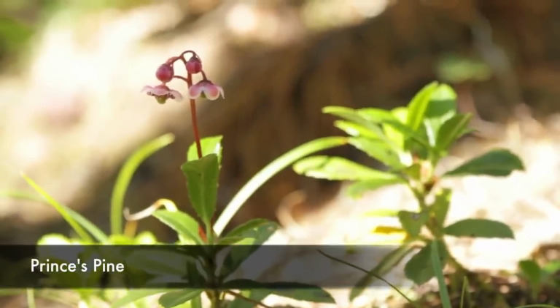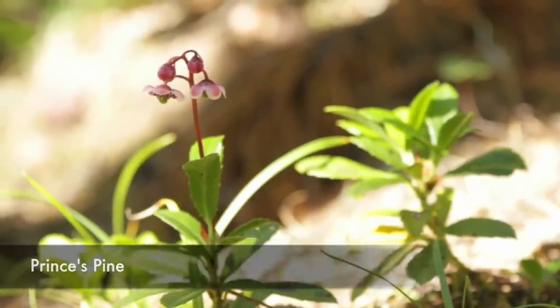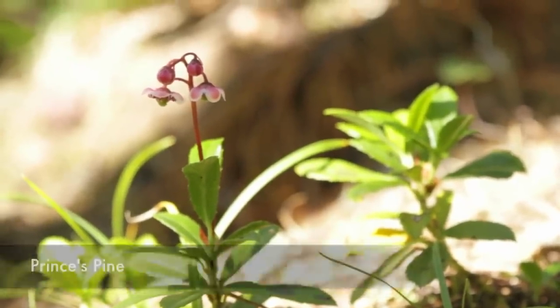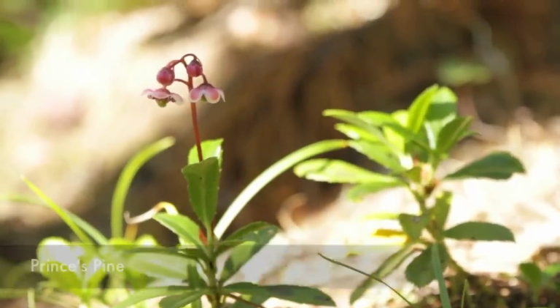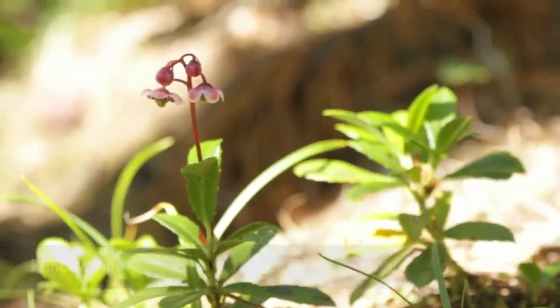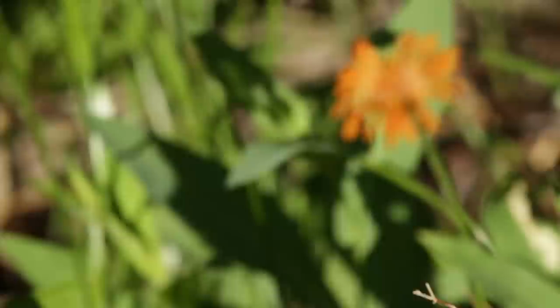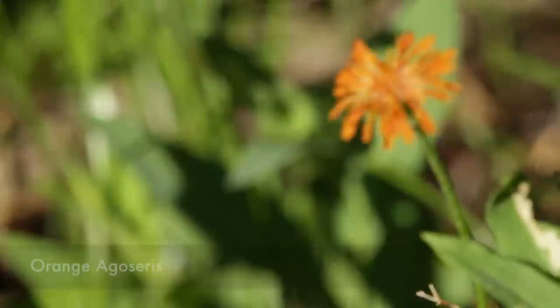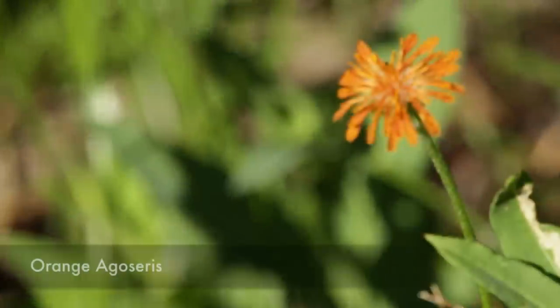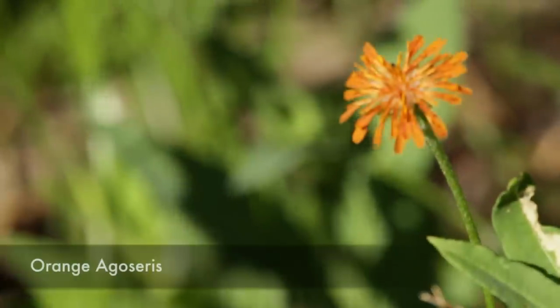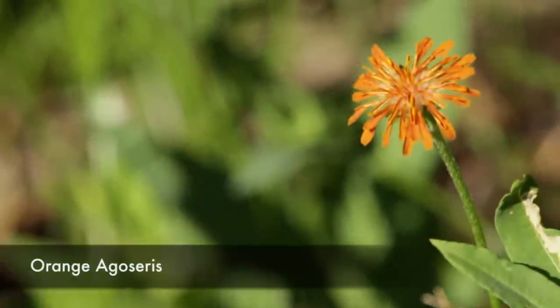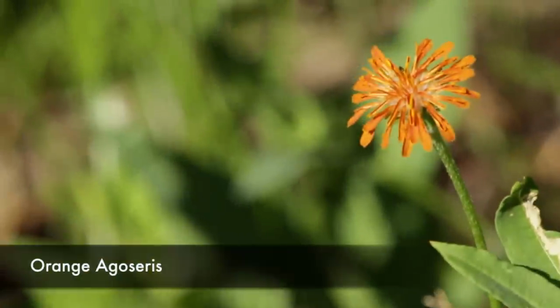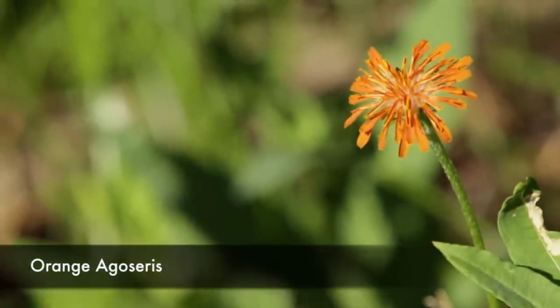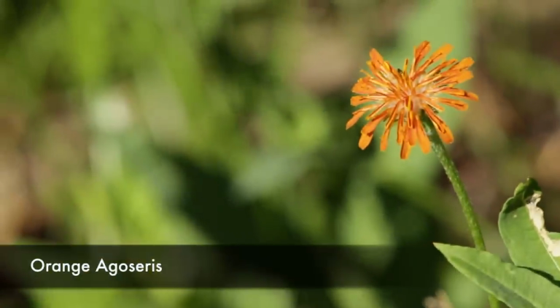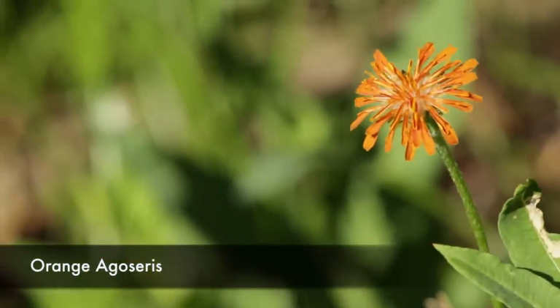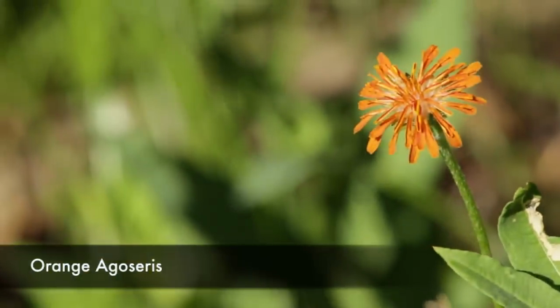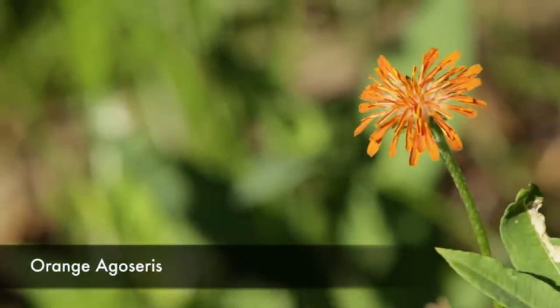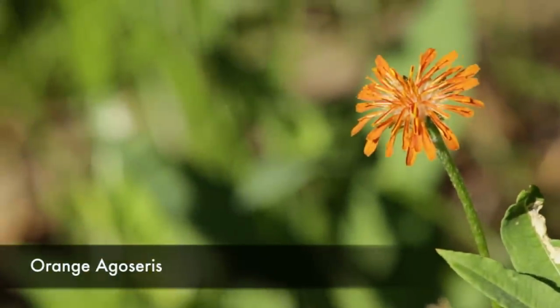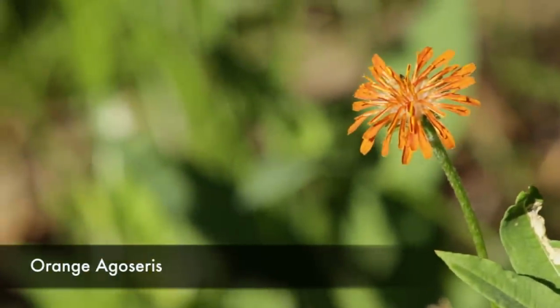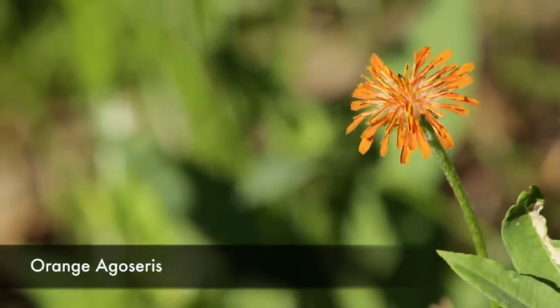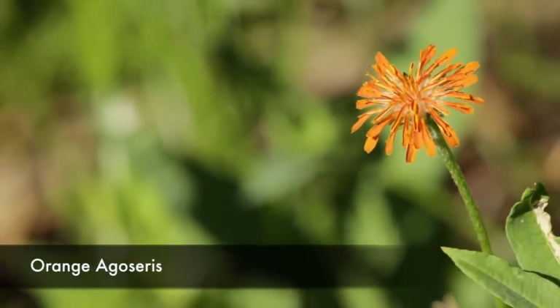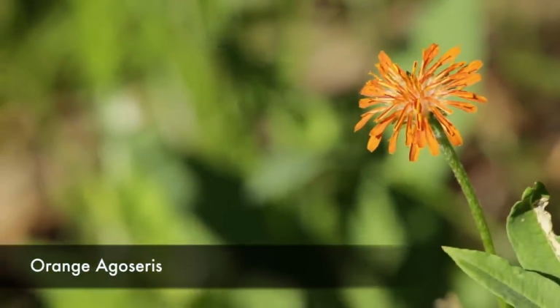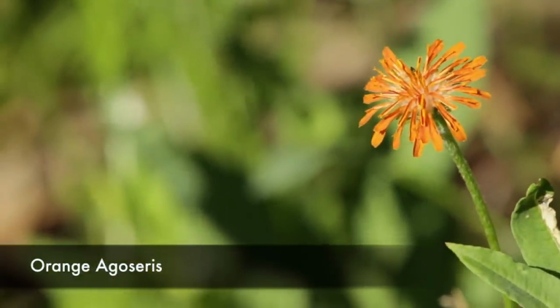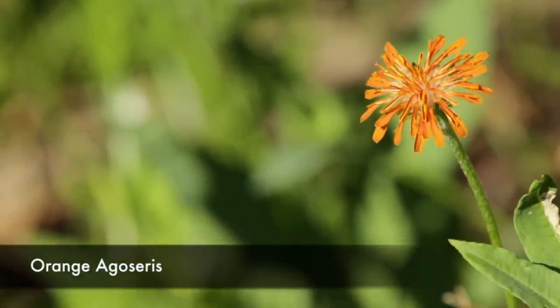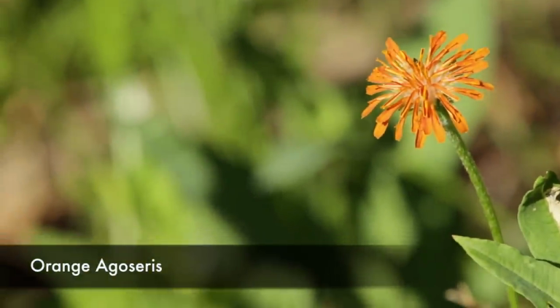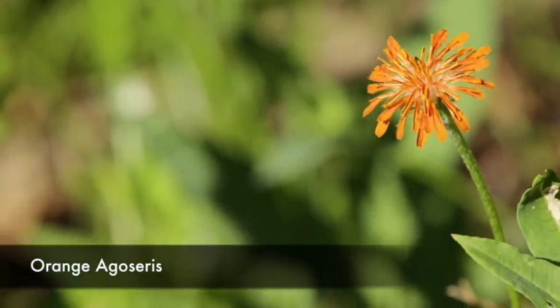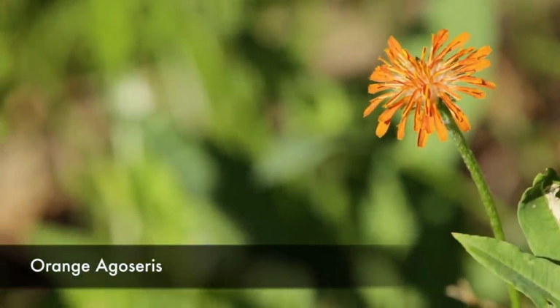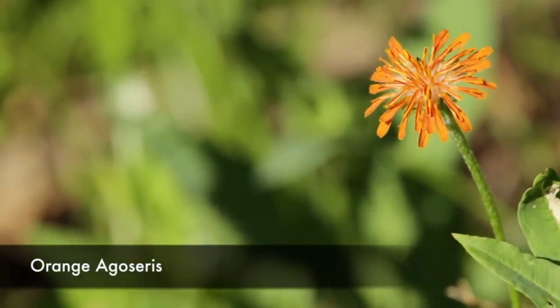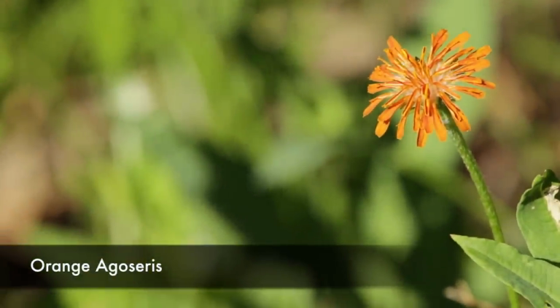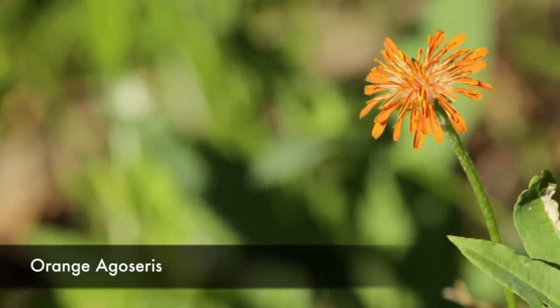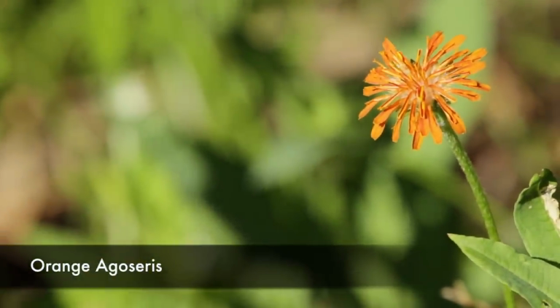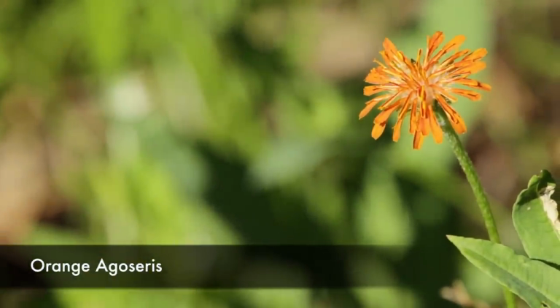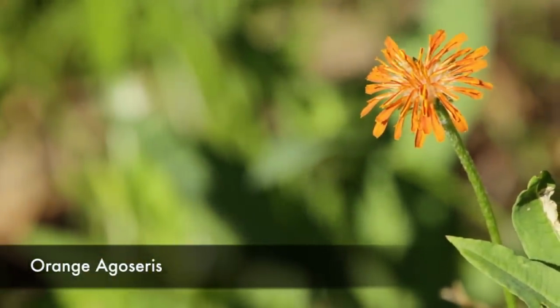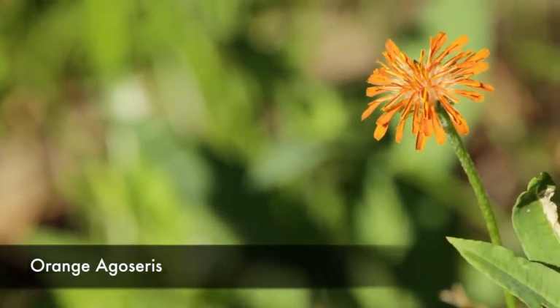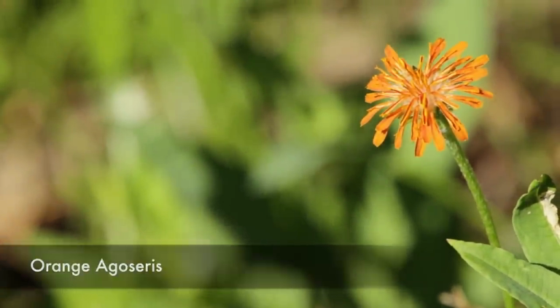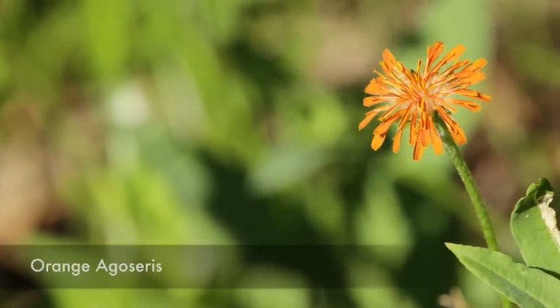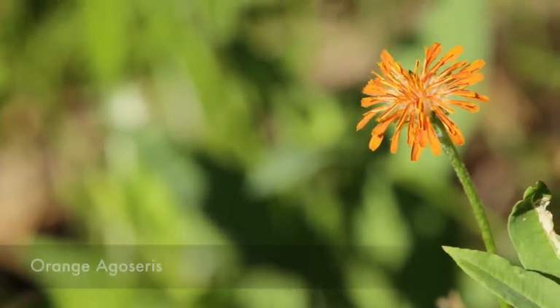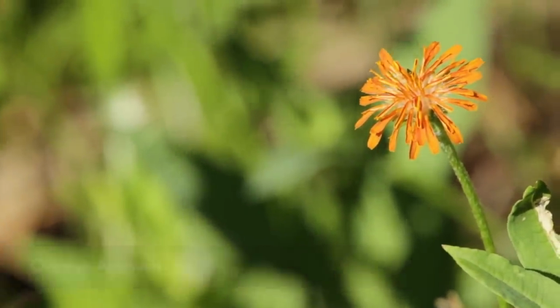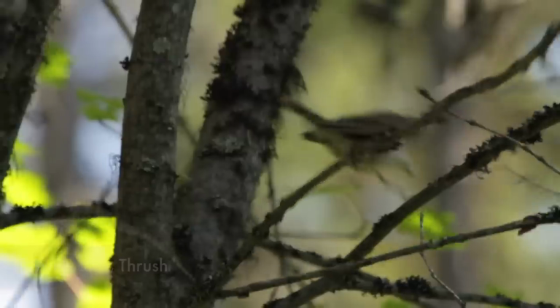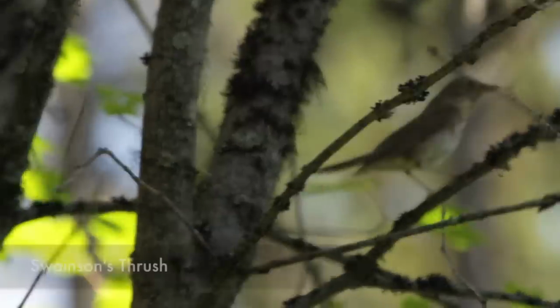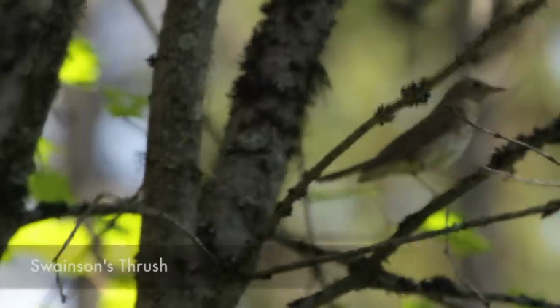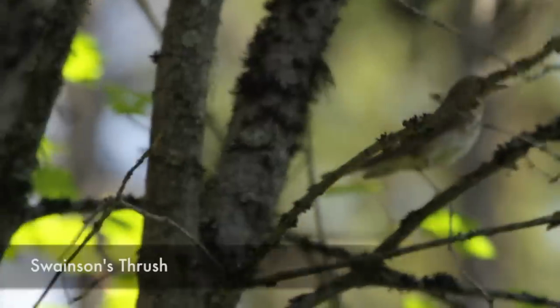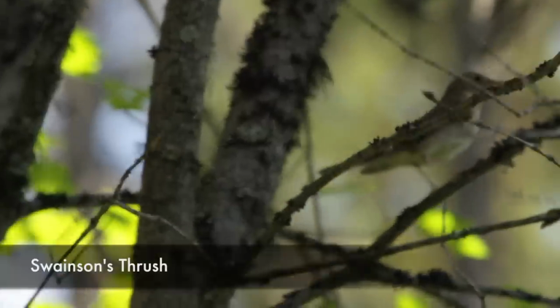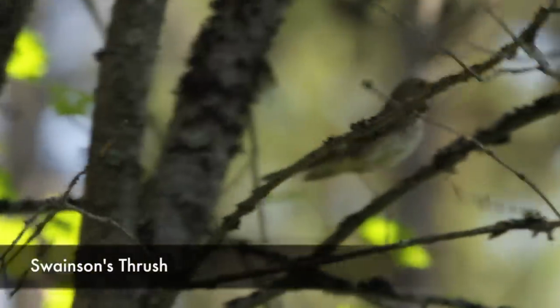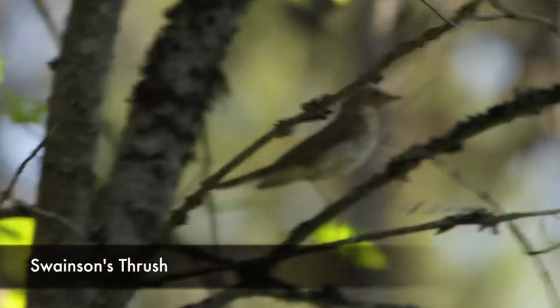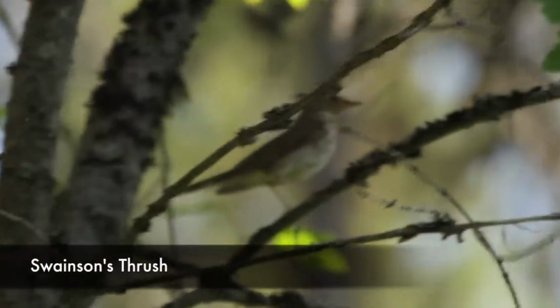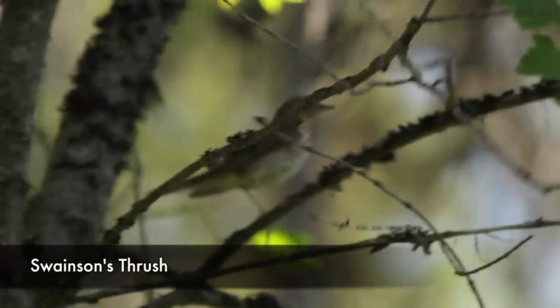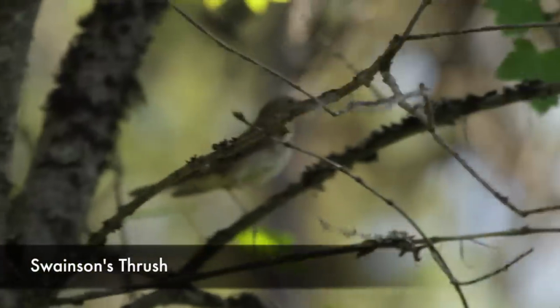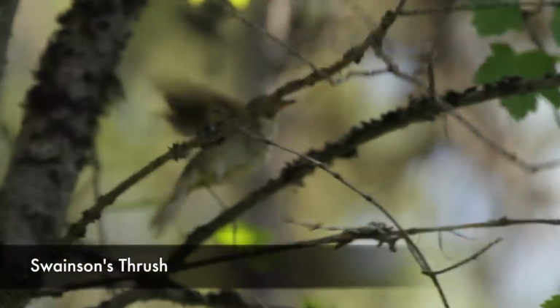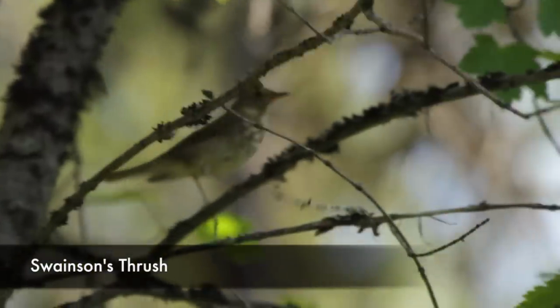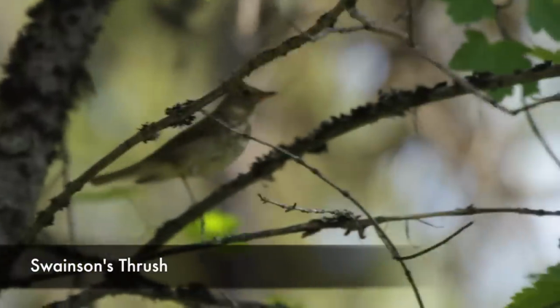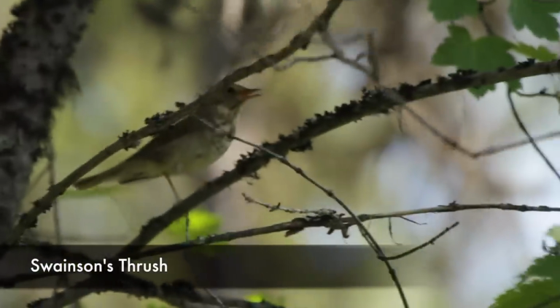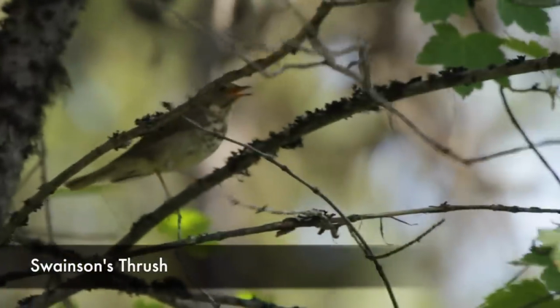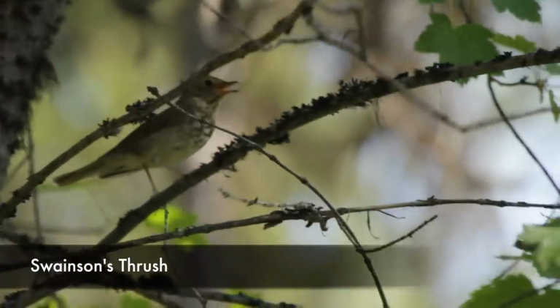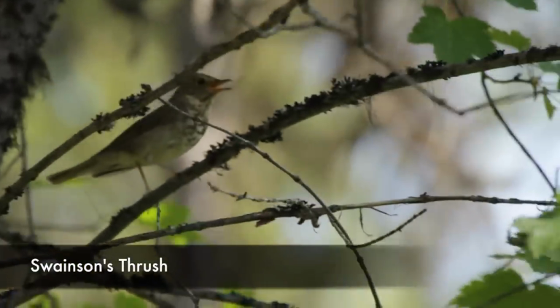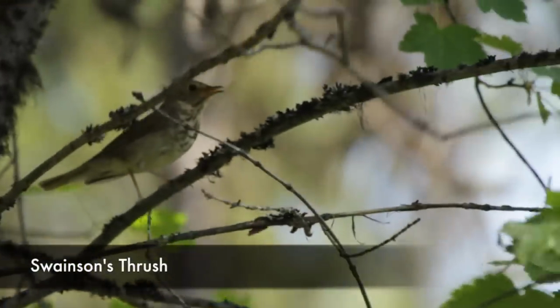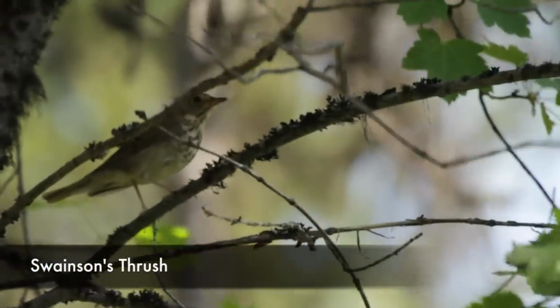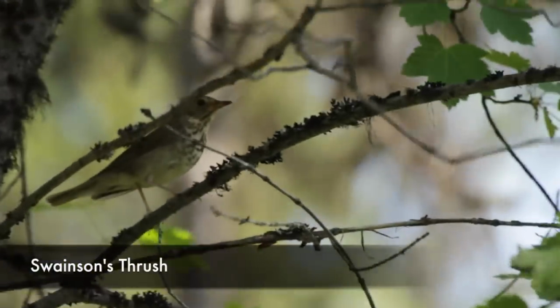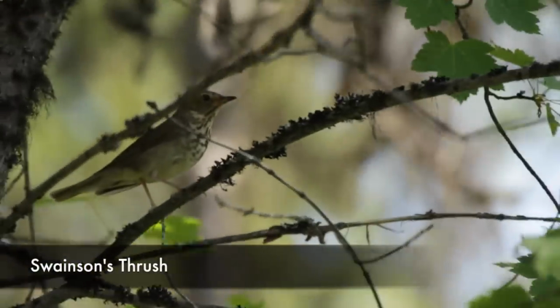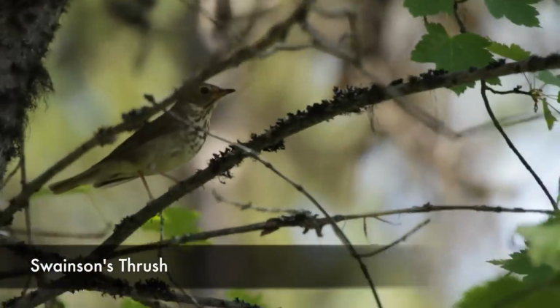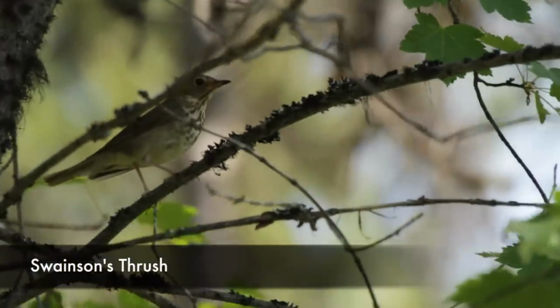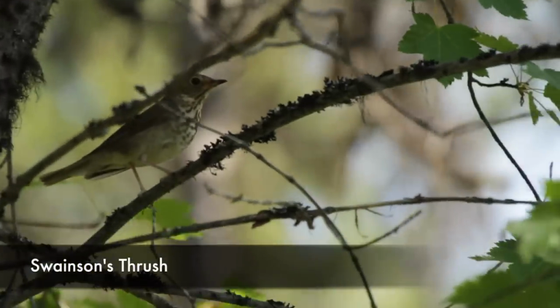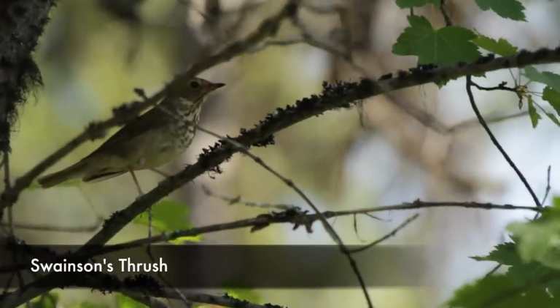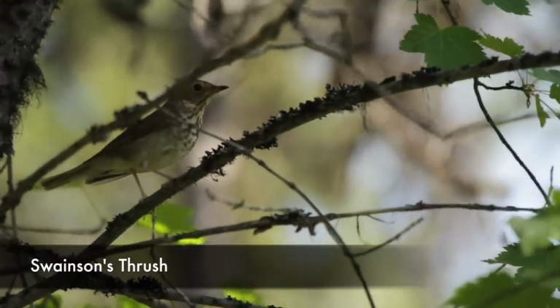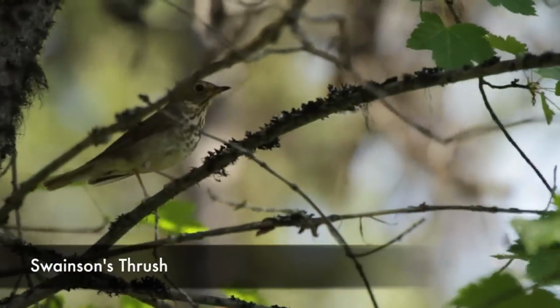This year, in addition to the mosquitoes, we have a bunch of really cool wildflowers, and we got to see some birds and whatnot.